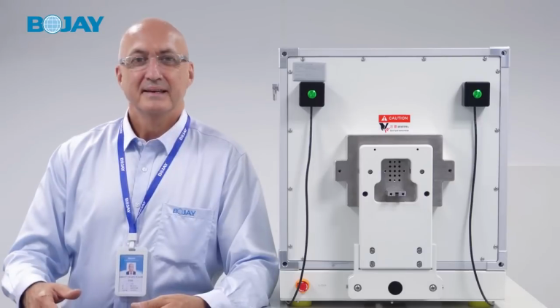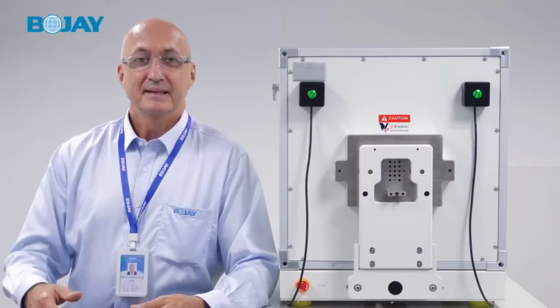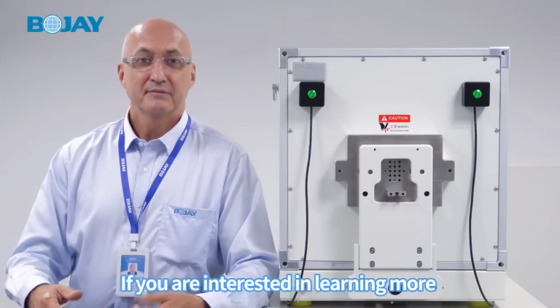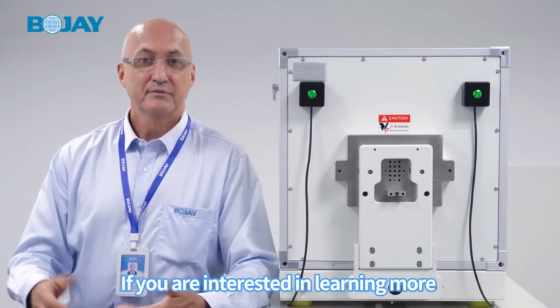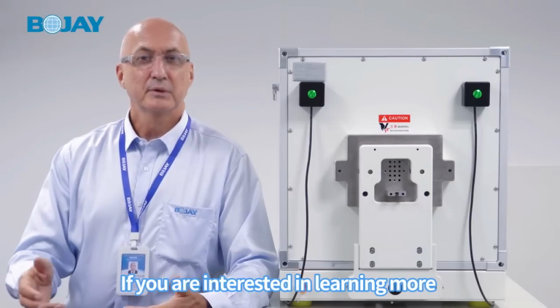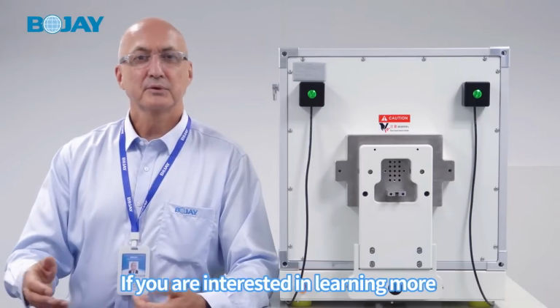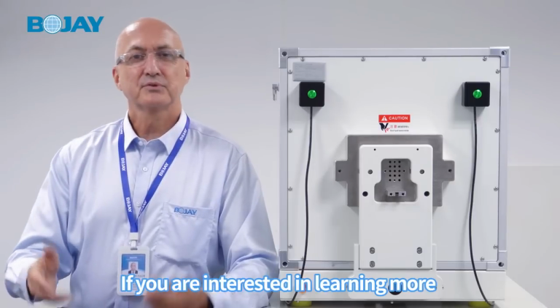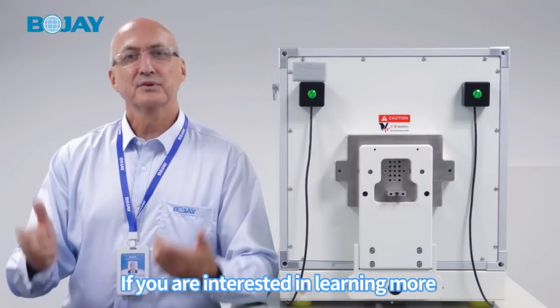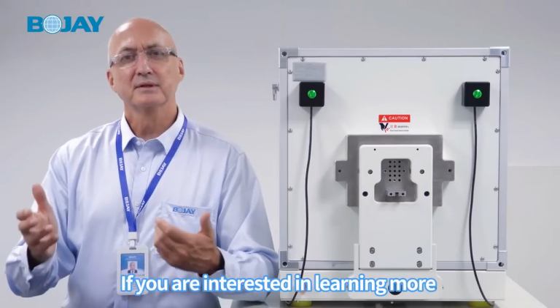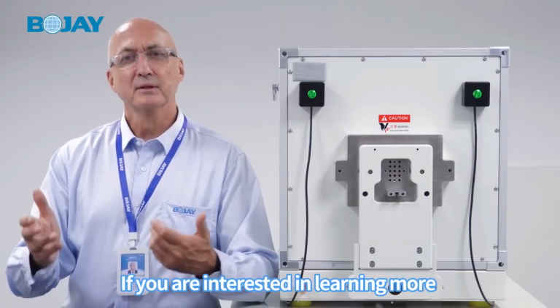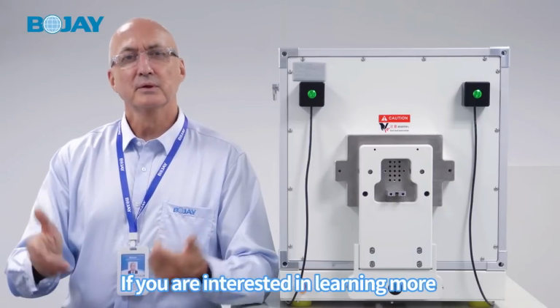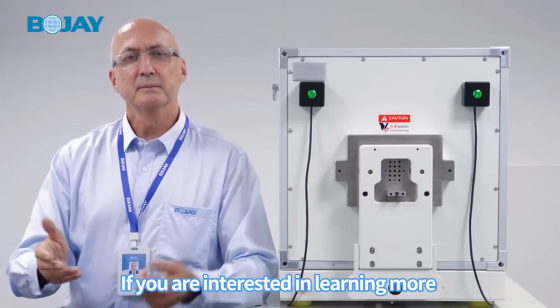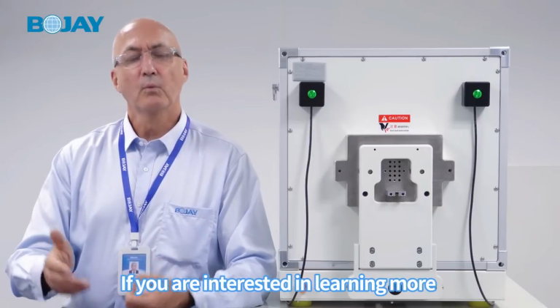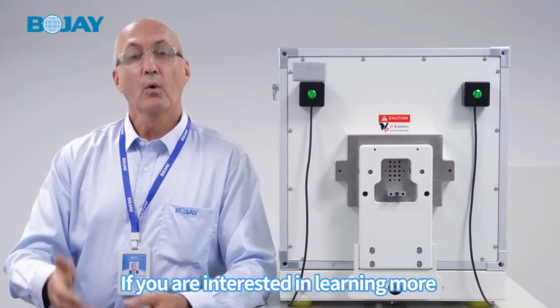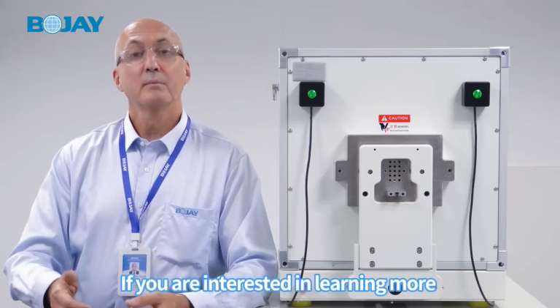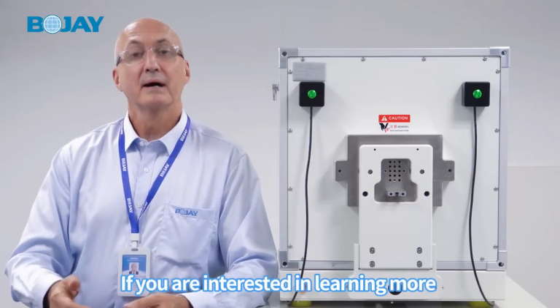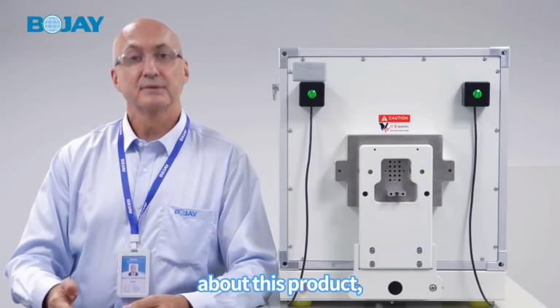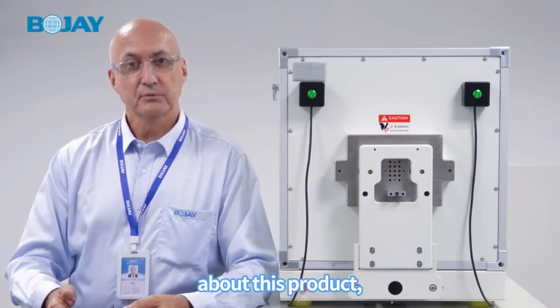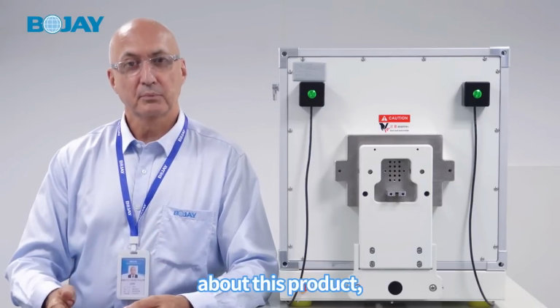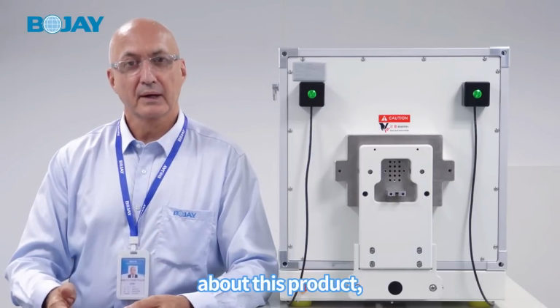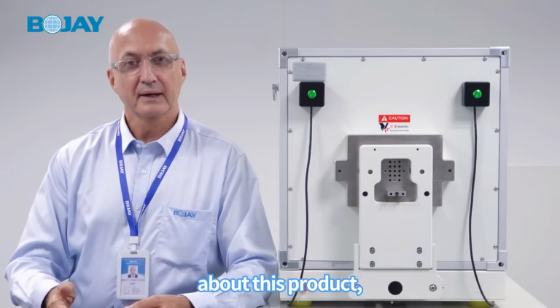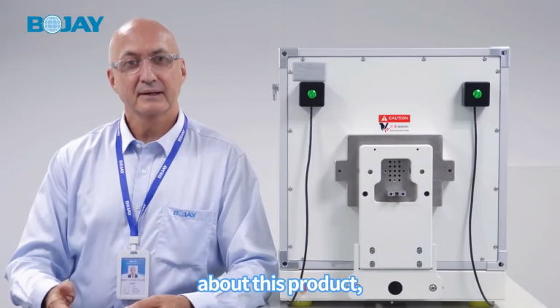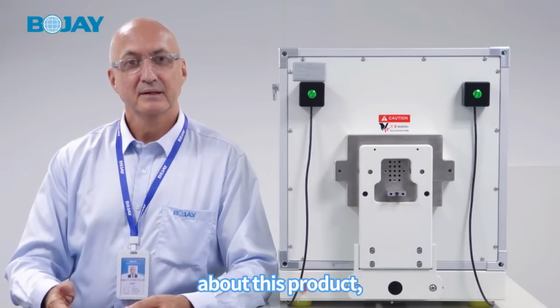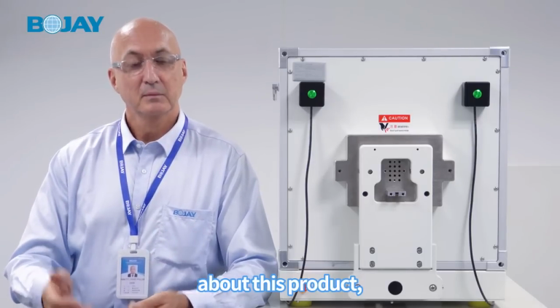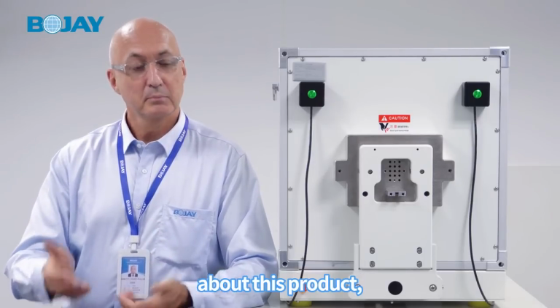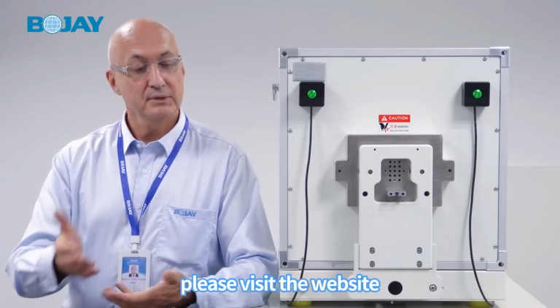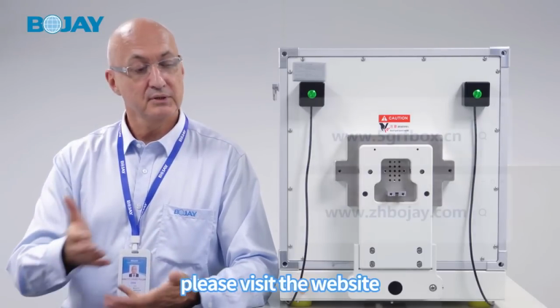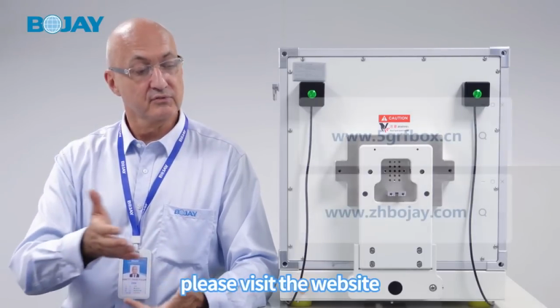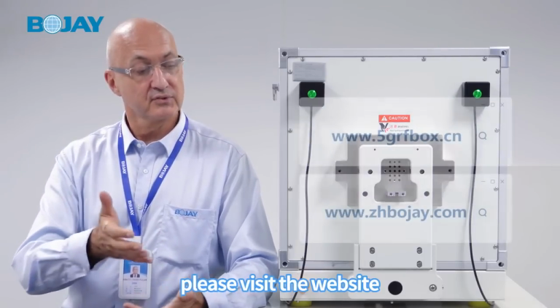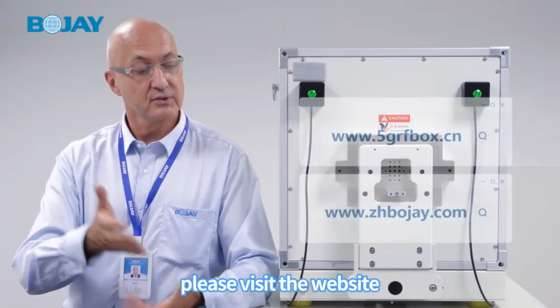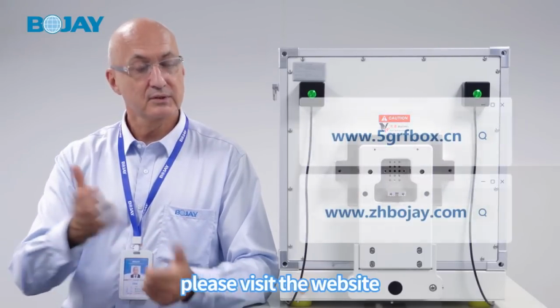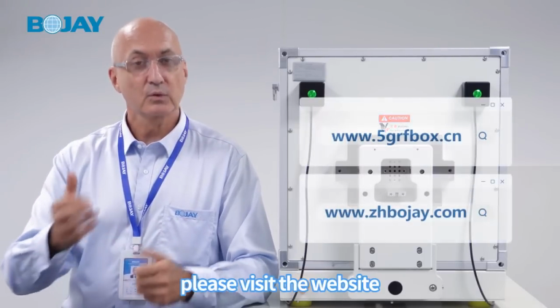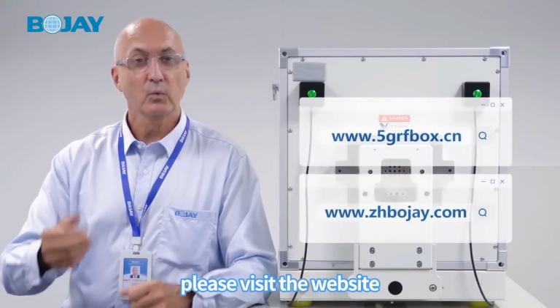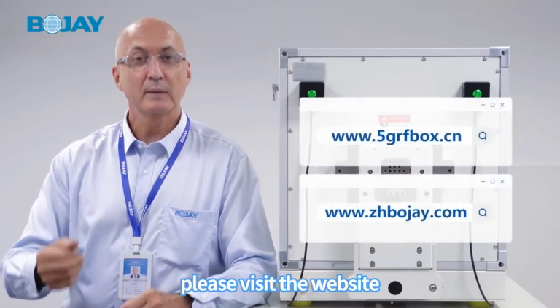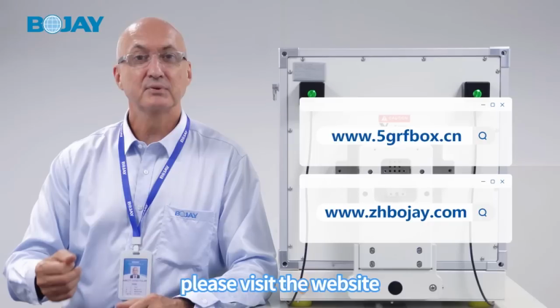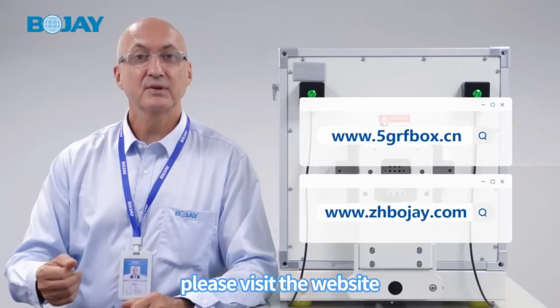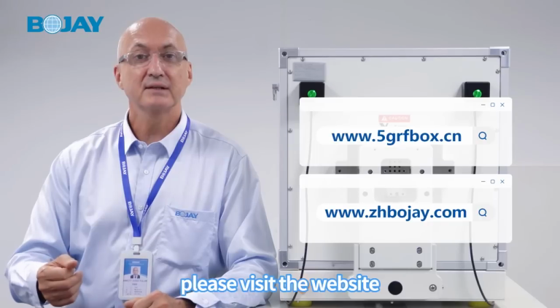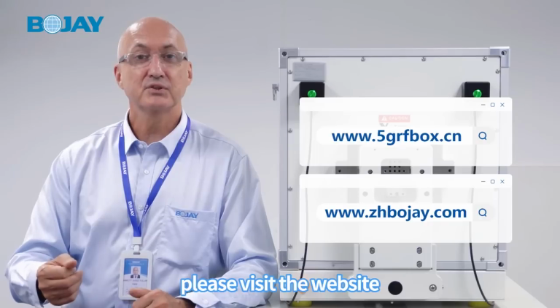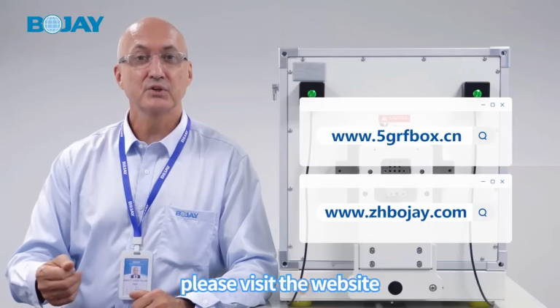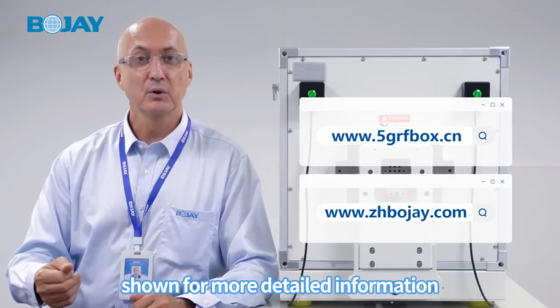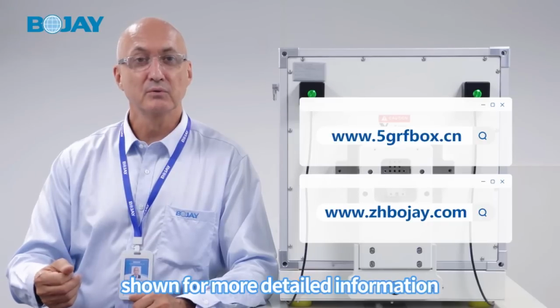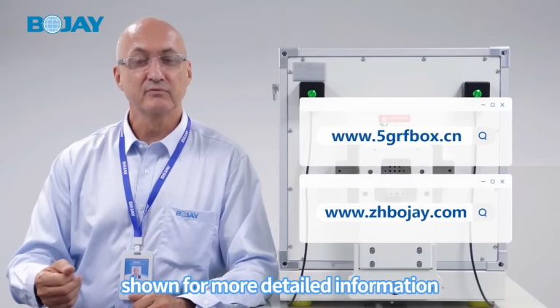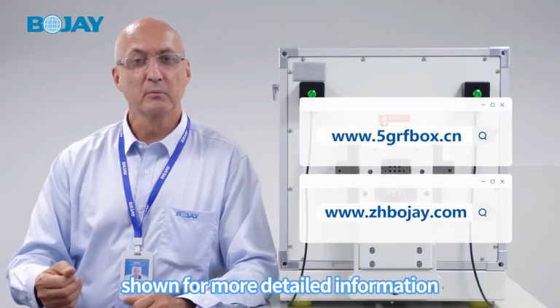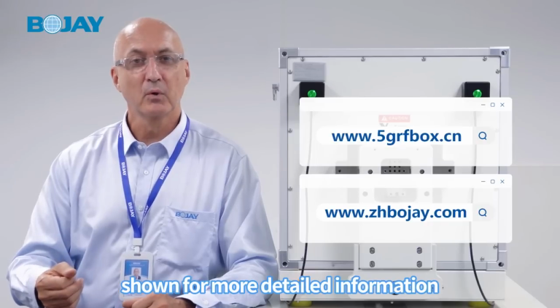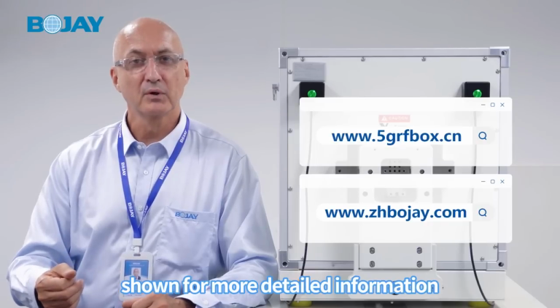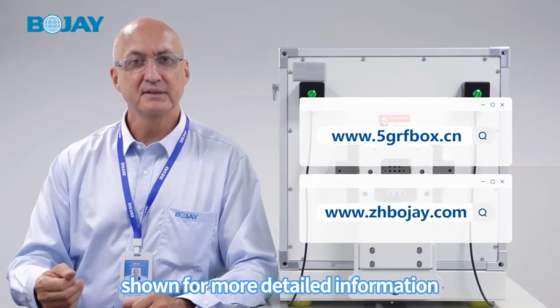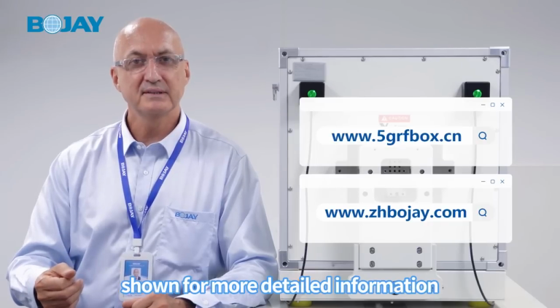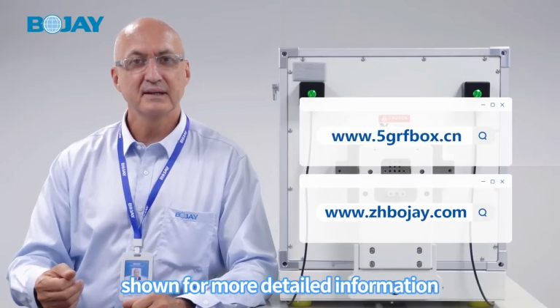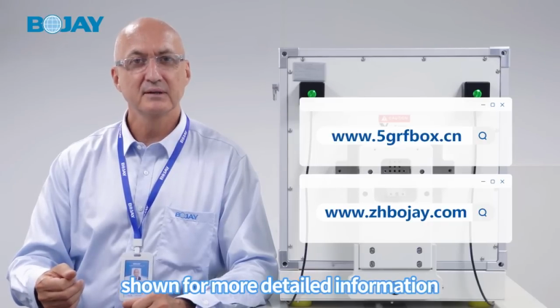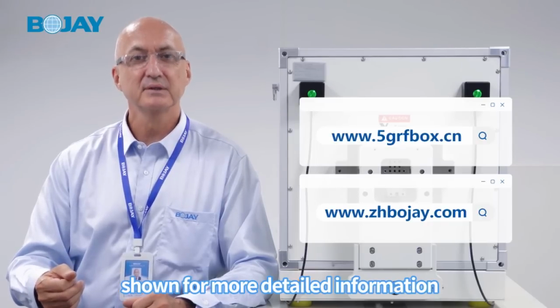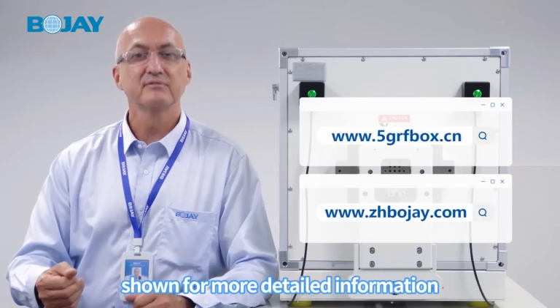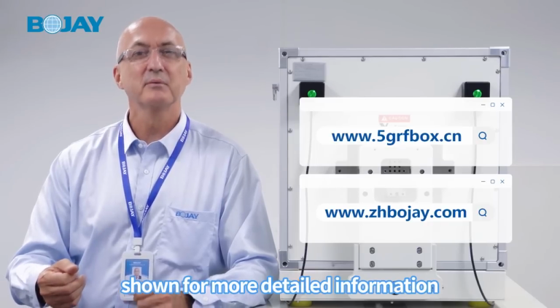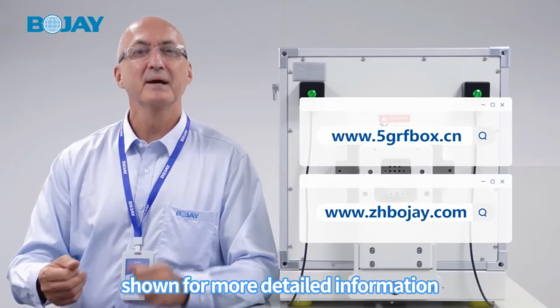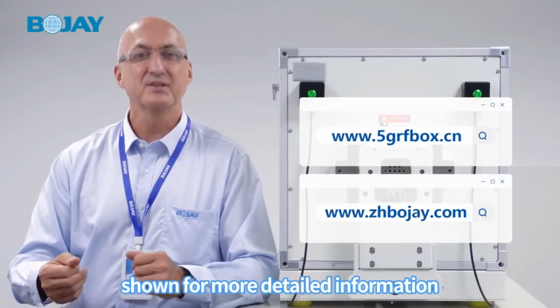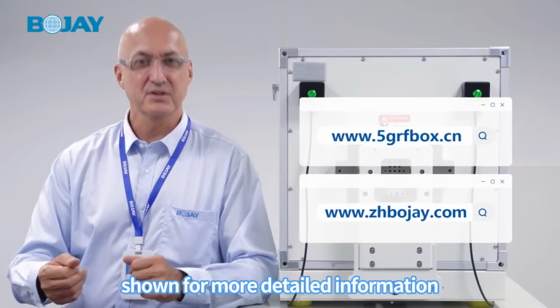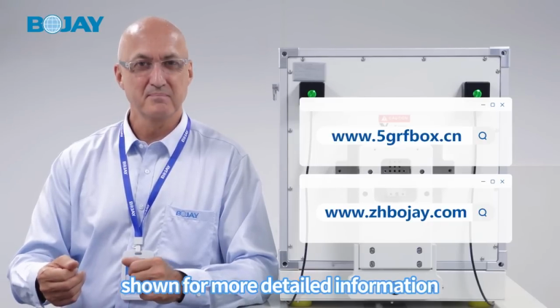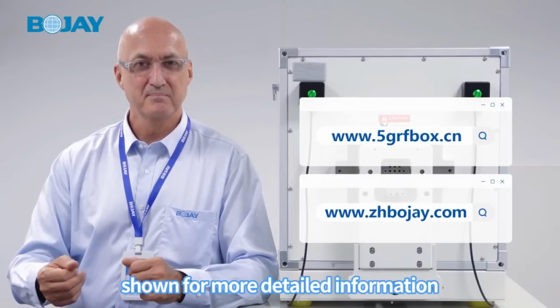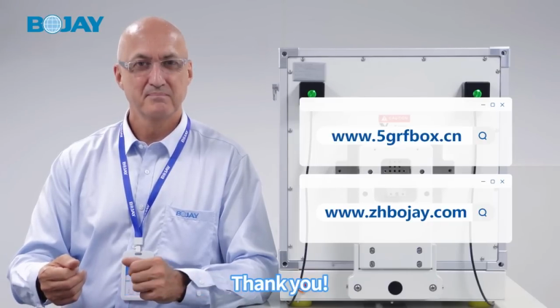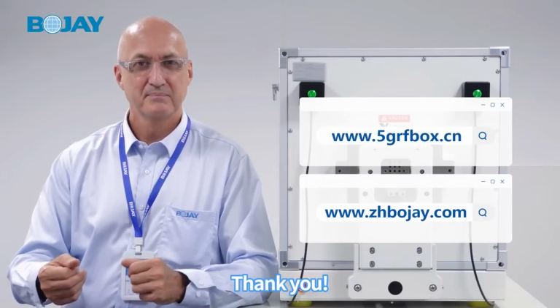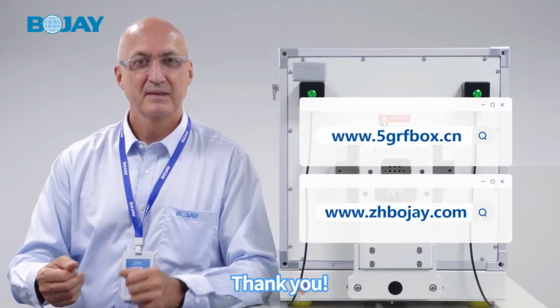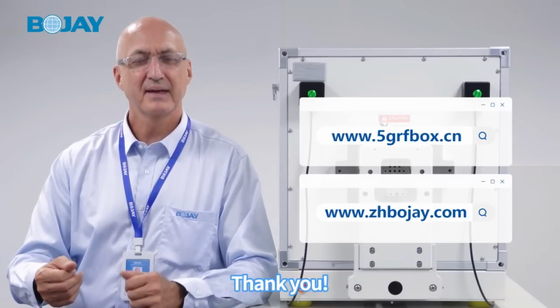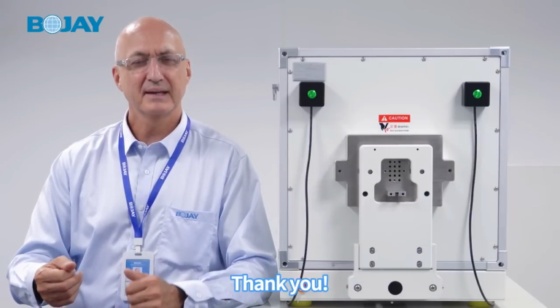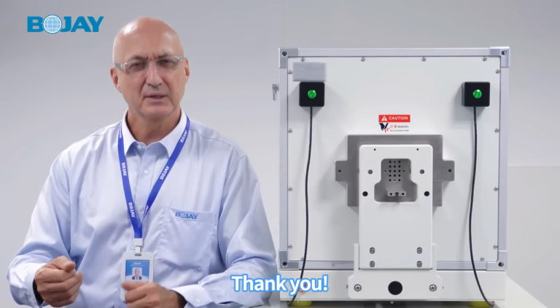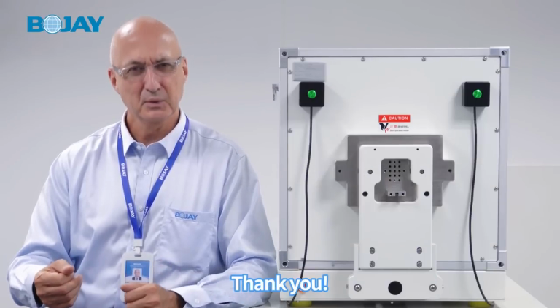If you're interested in learning more about this product, please visit the website shown for more detailed information. Thank you.